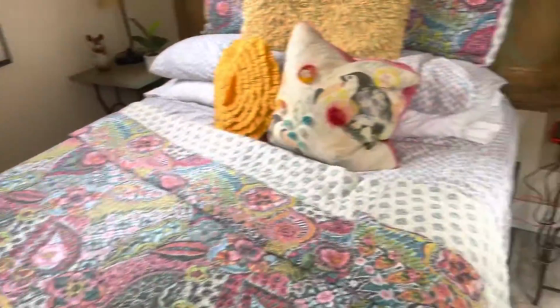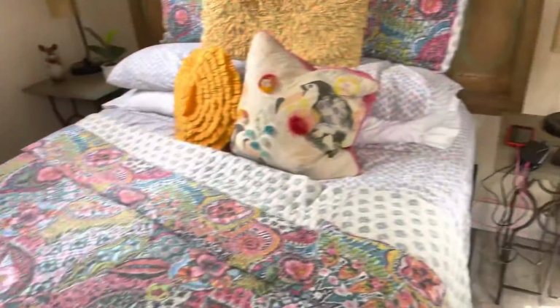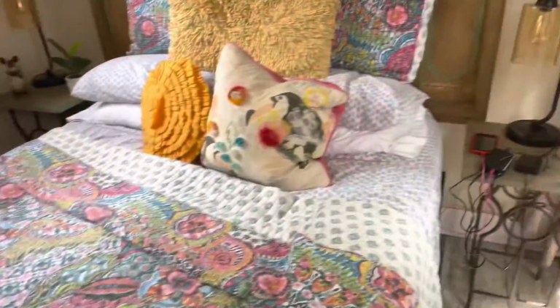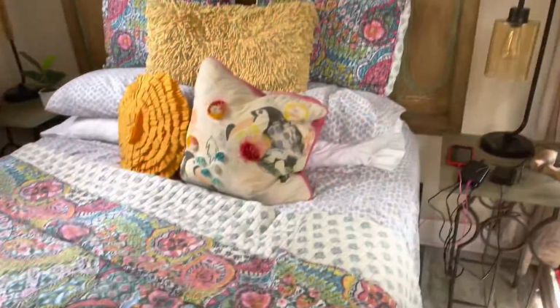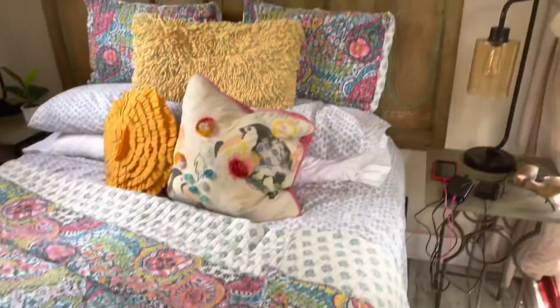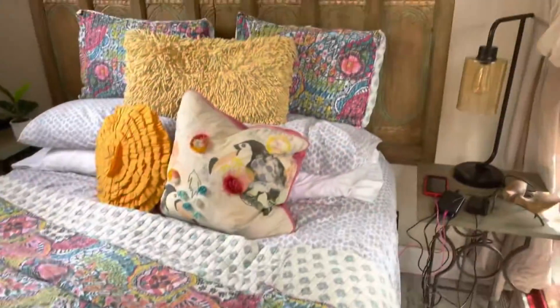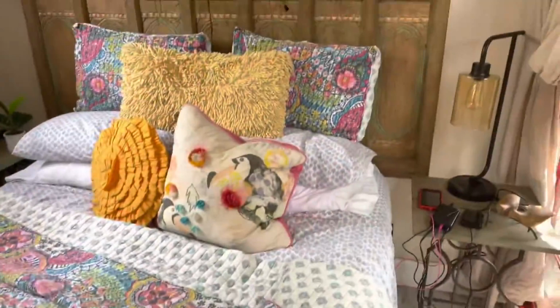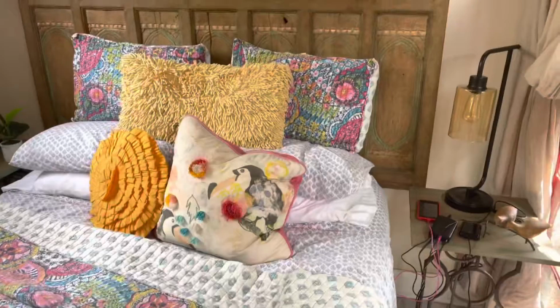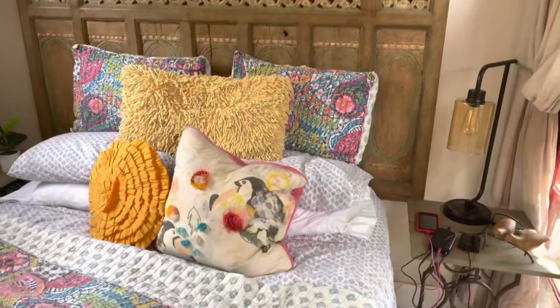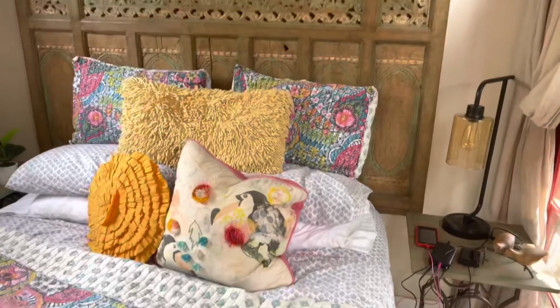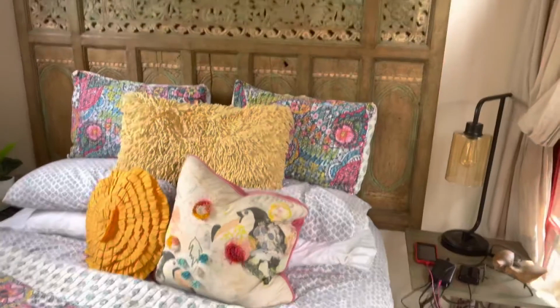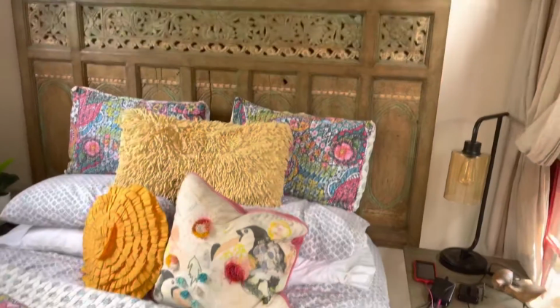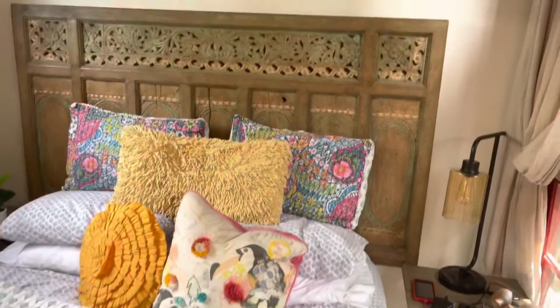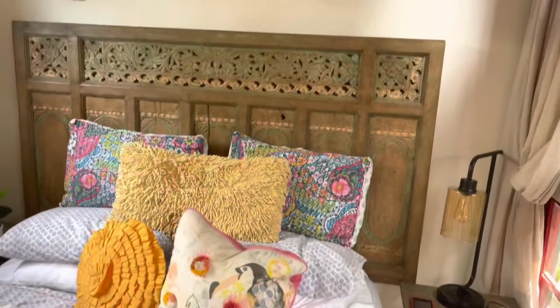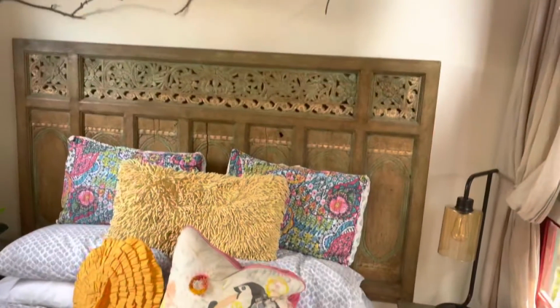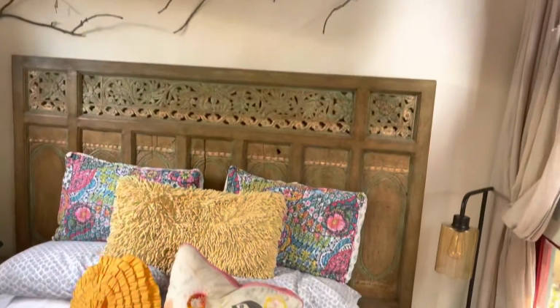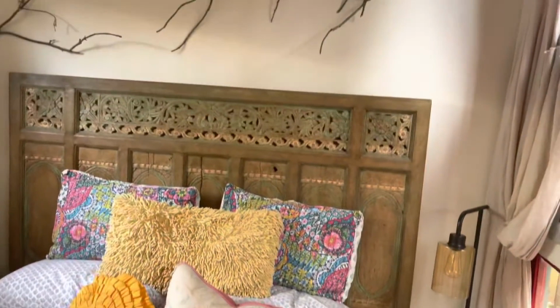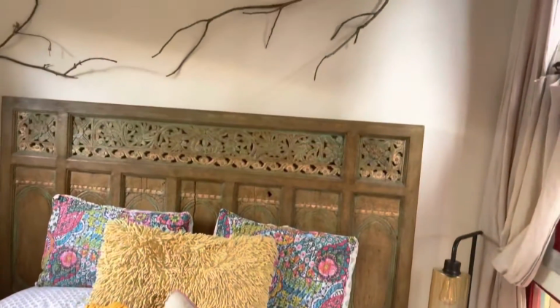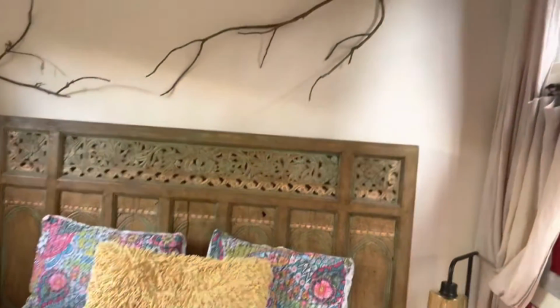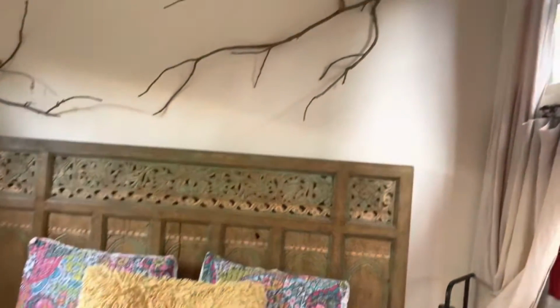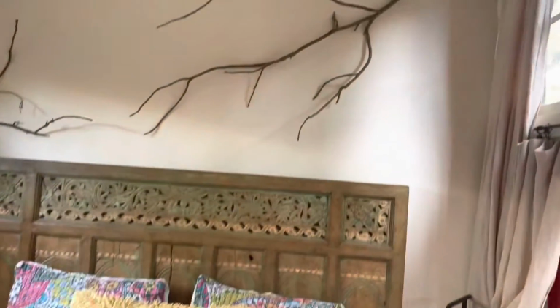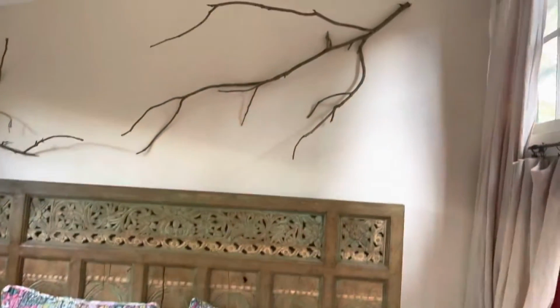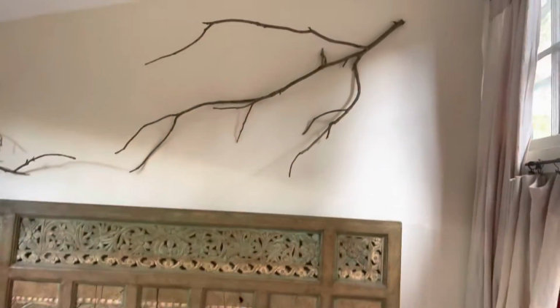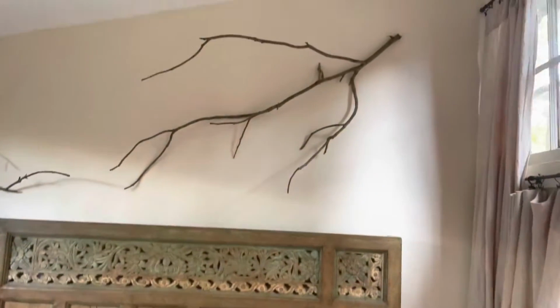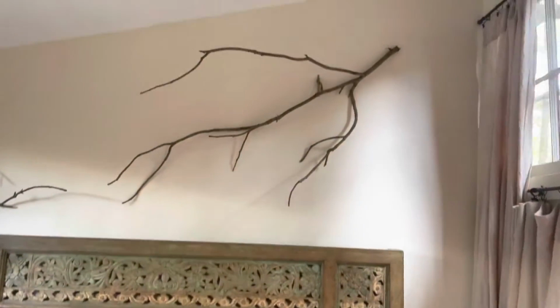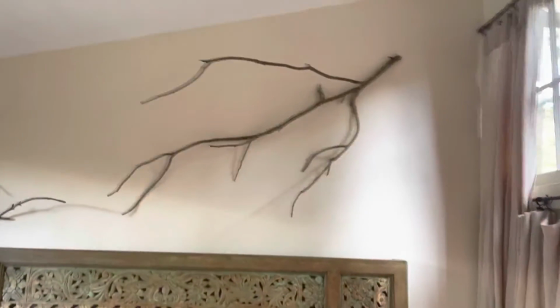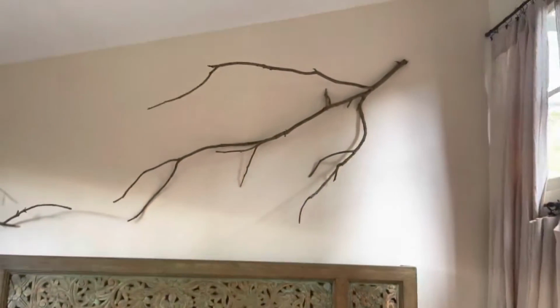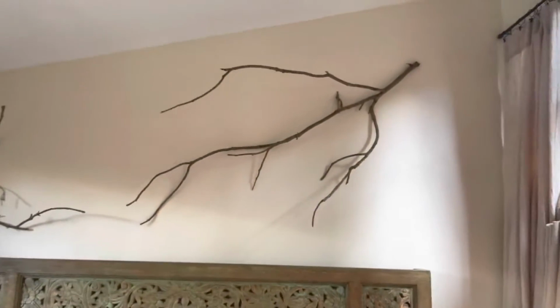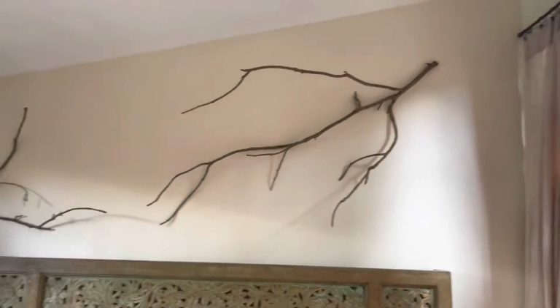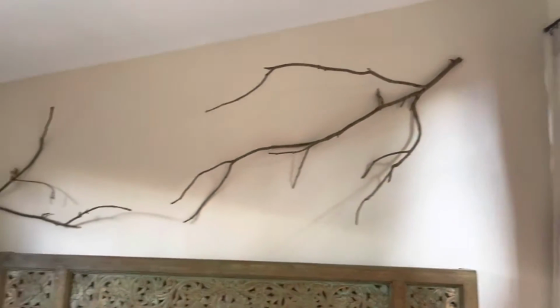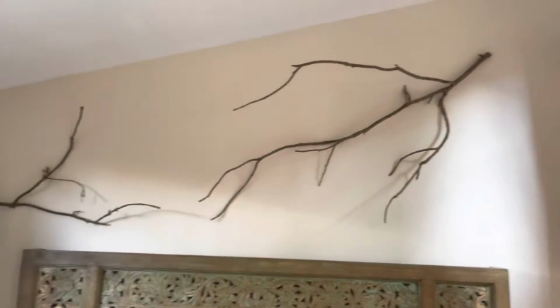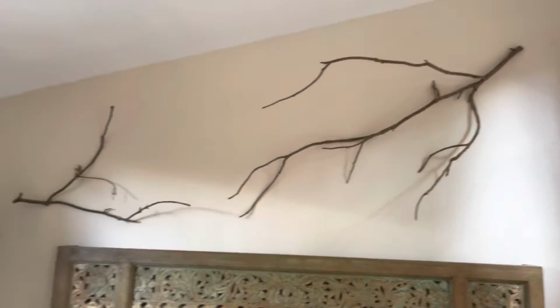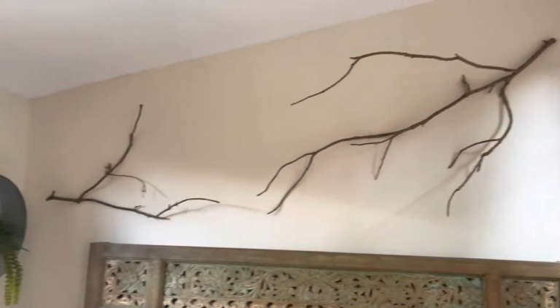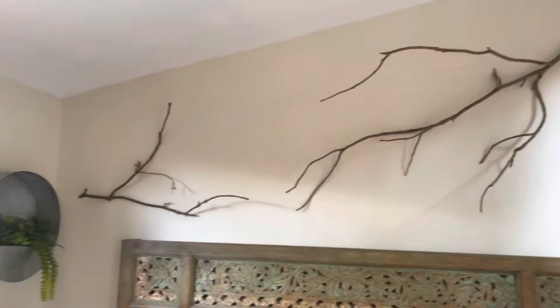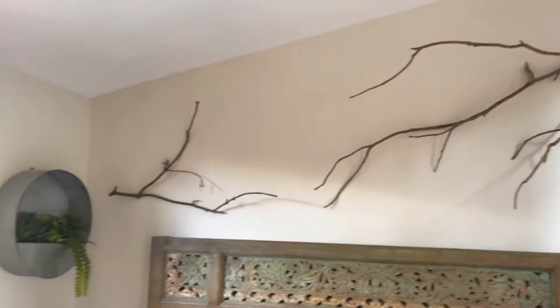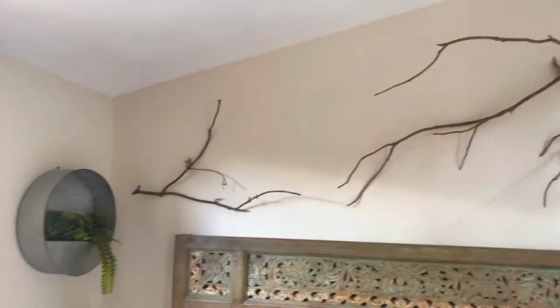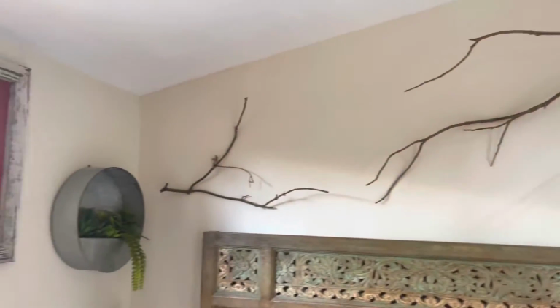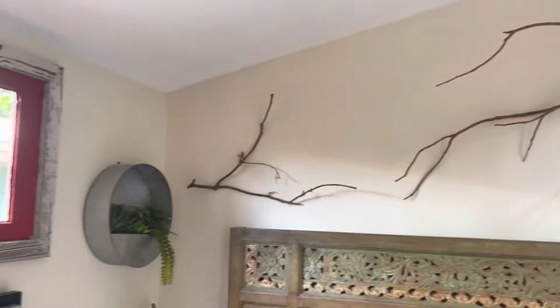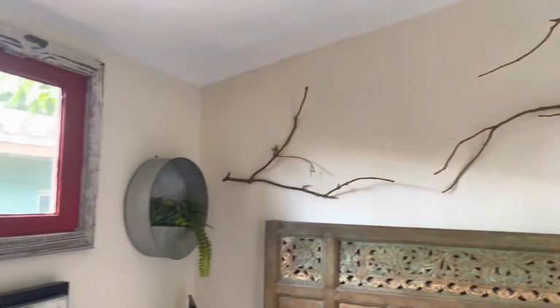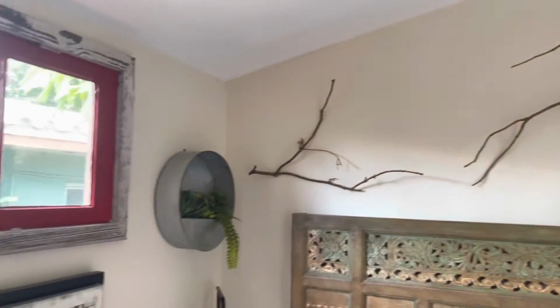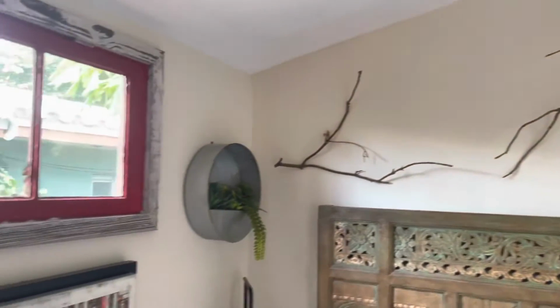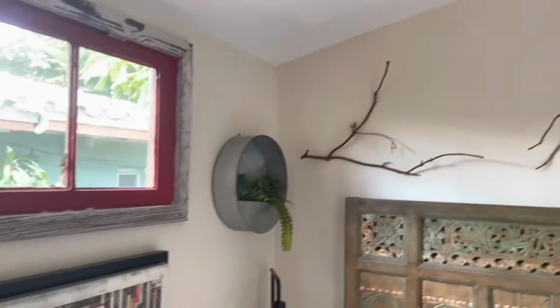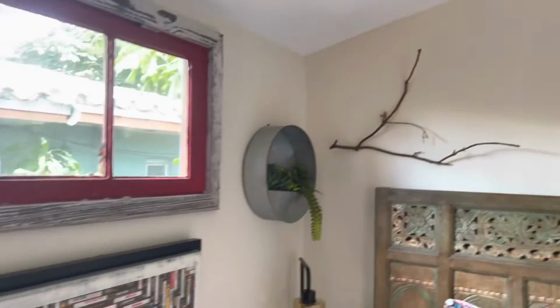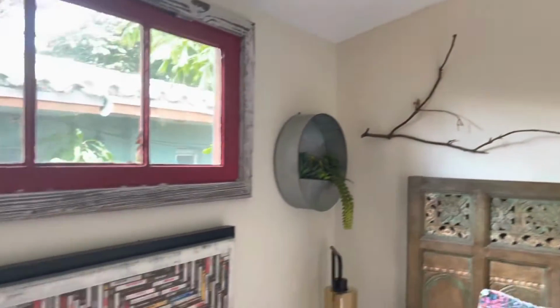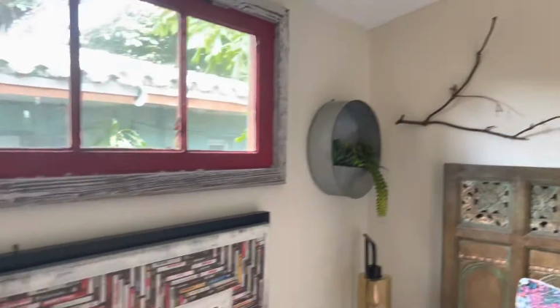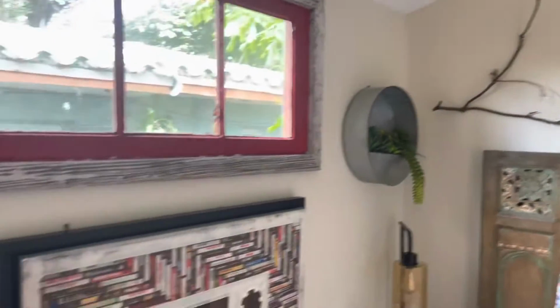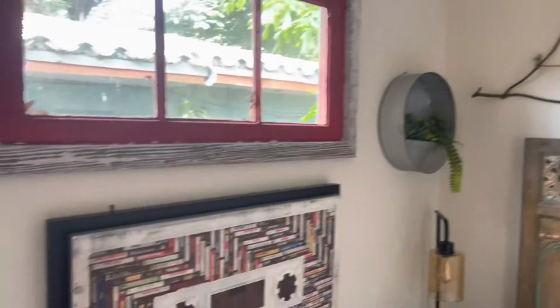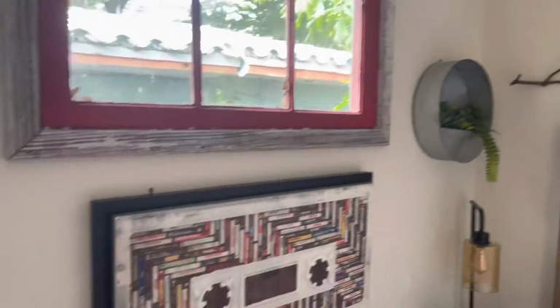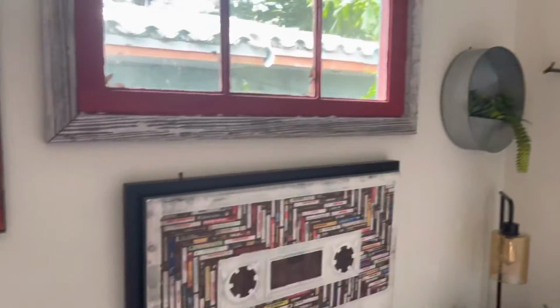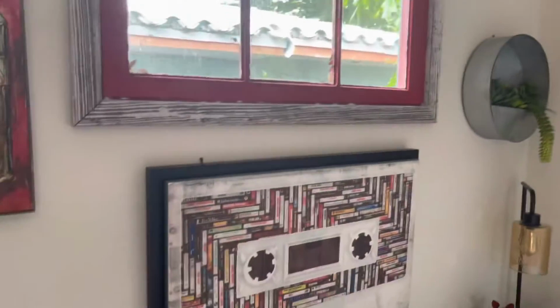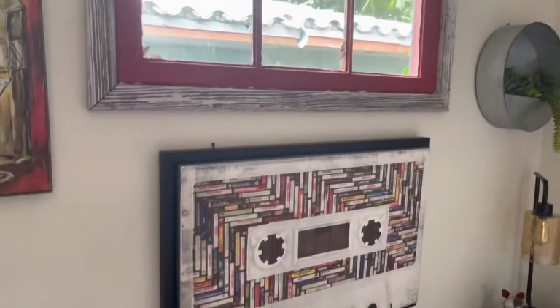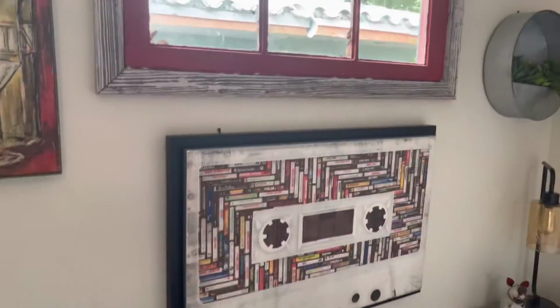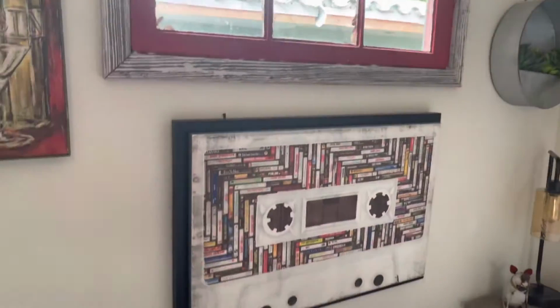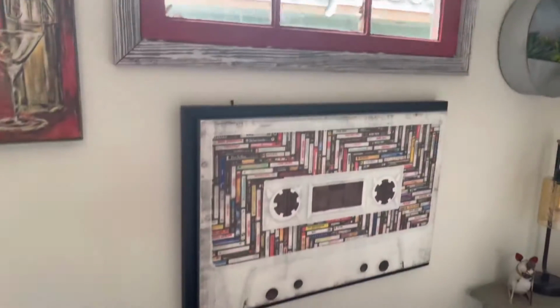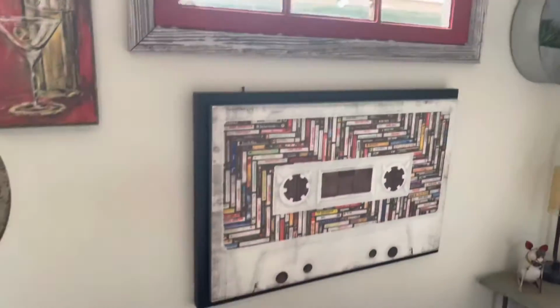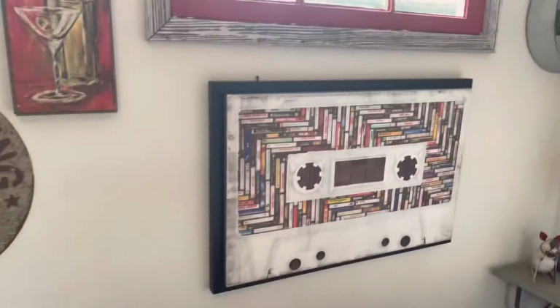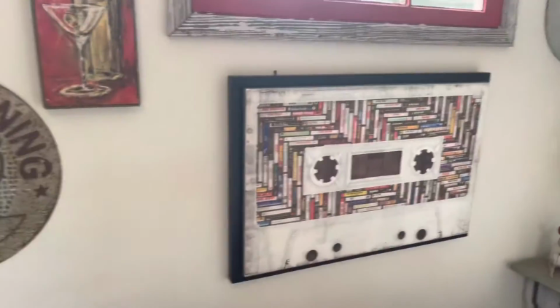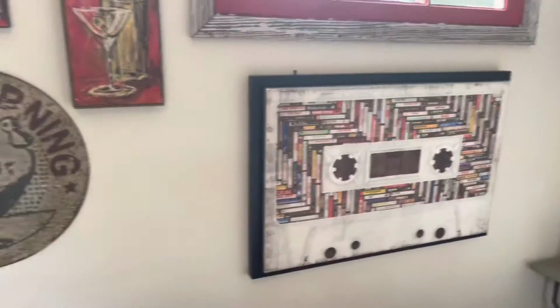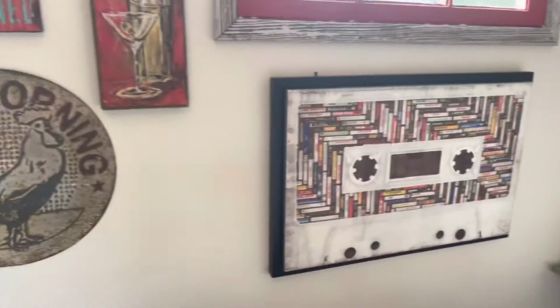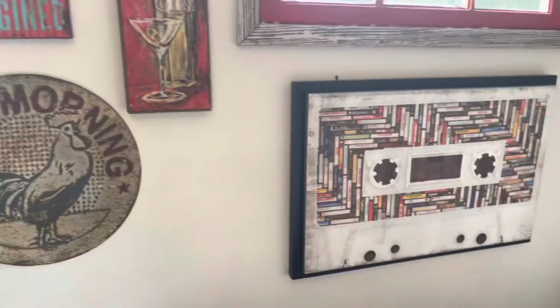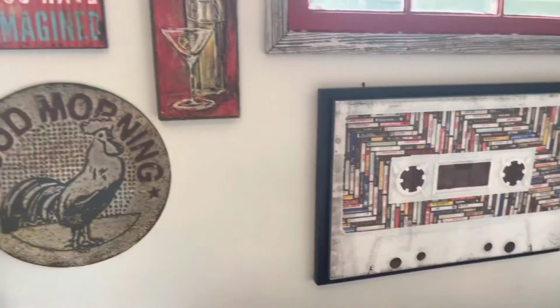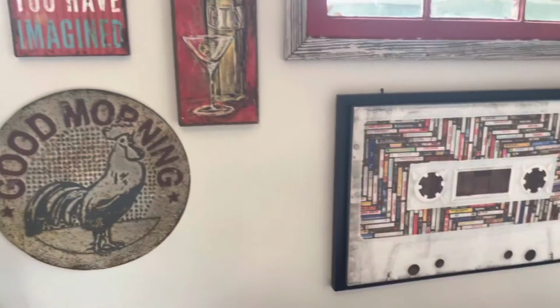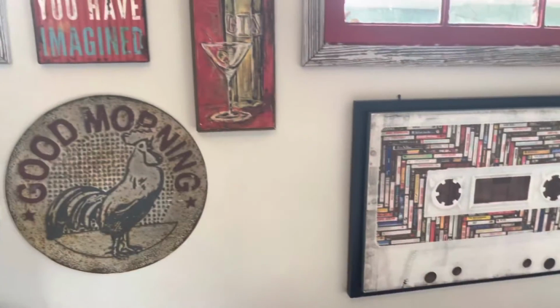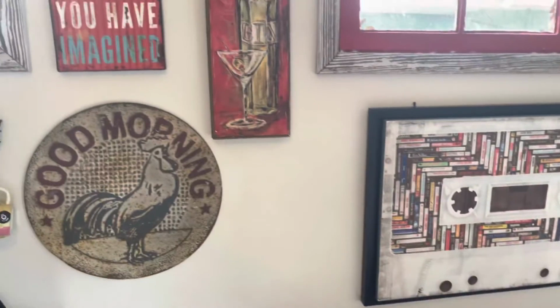Nice little bed. Look at the wall — you got the little artwork stuff. Pretty cool.